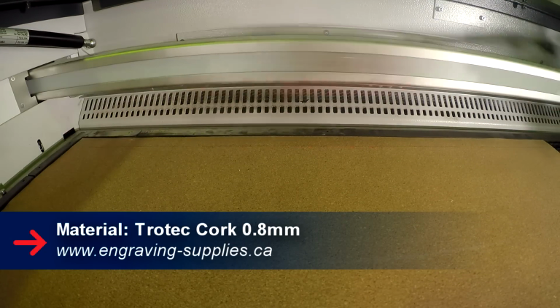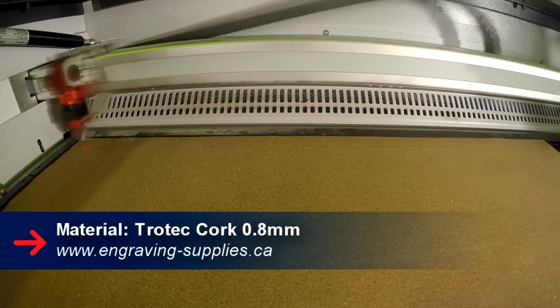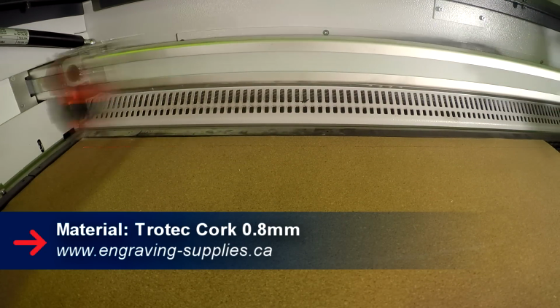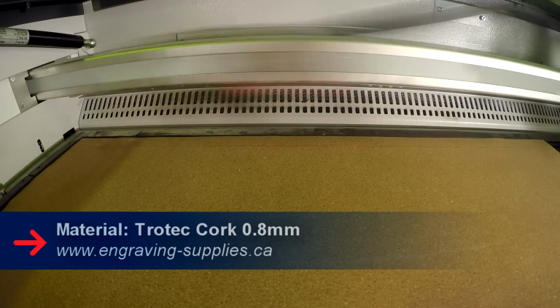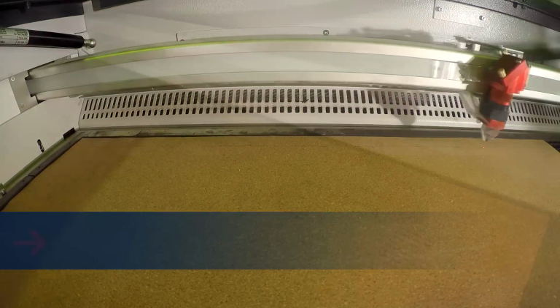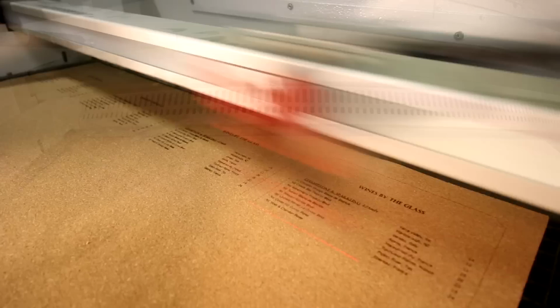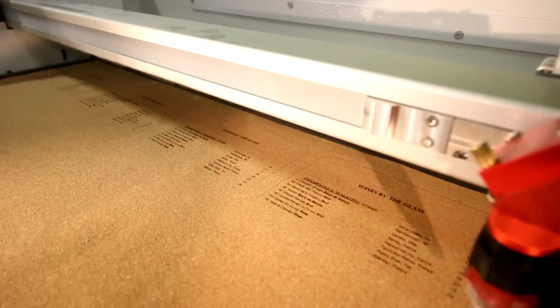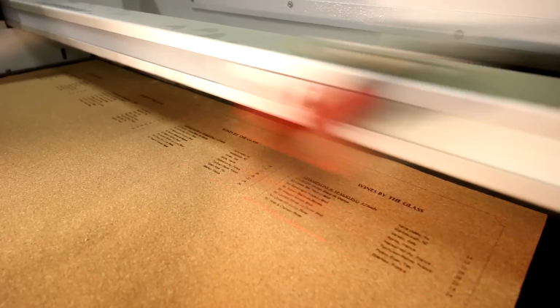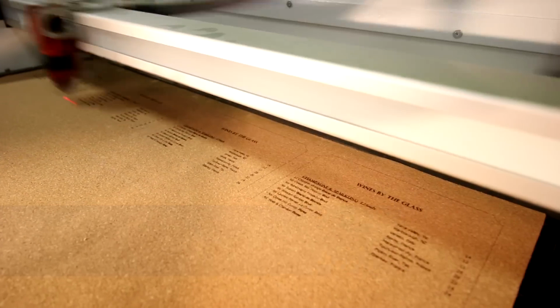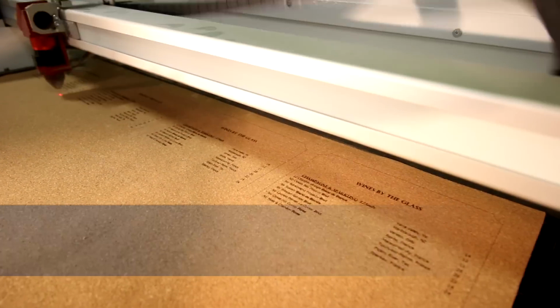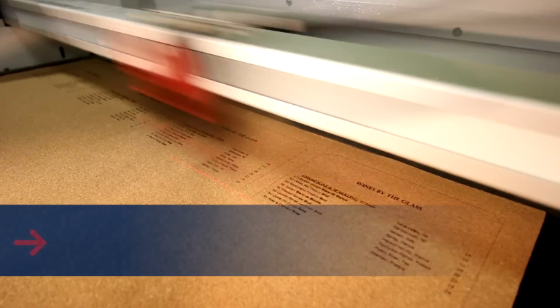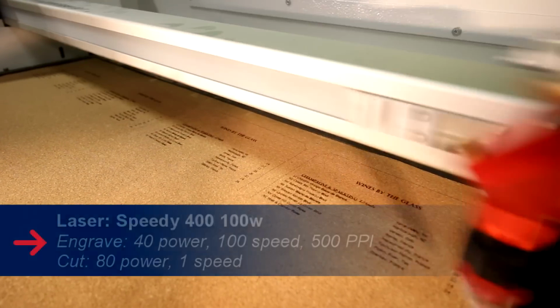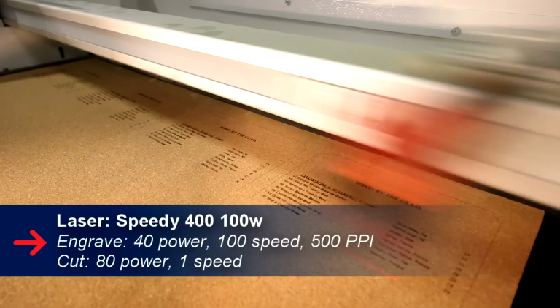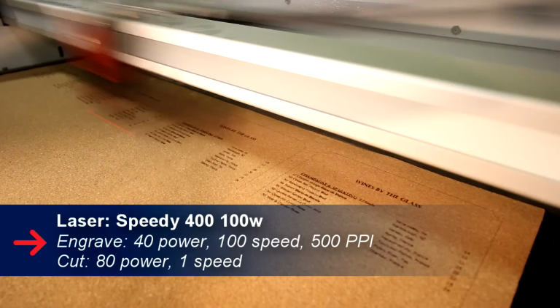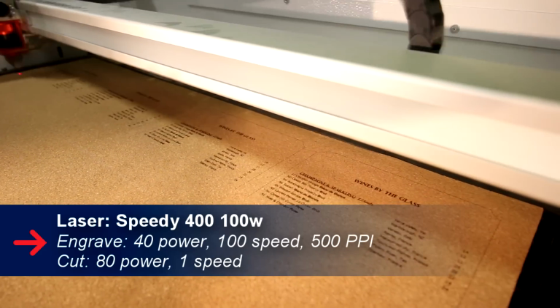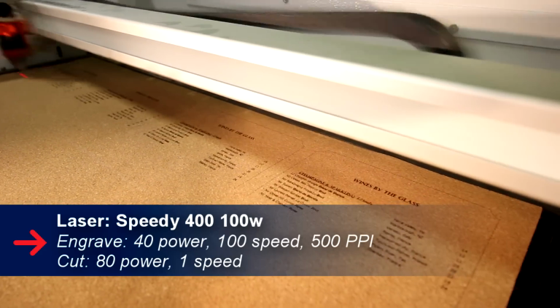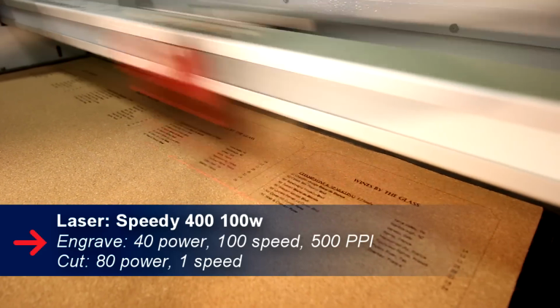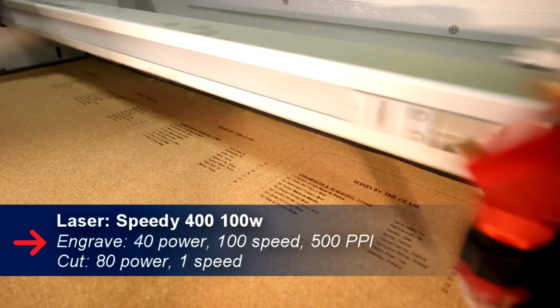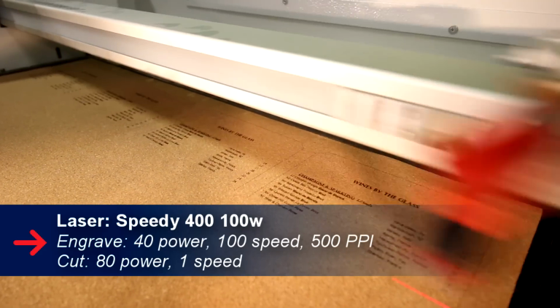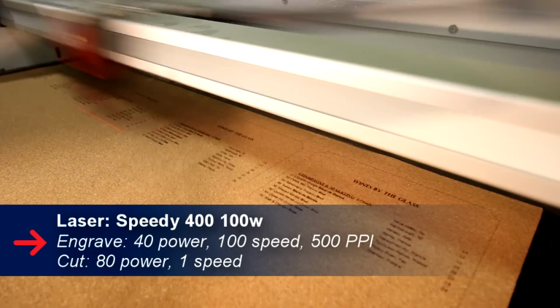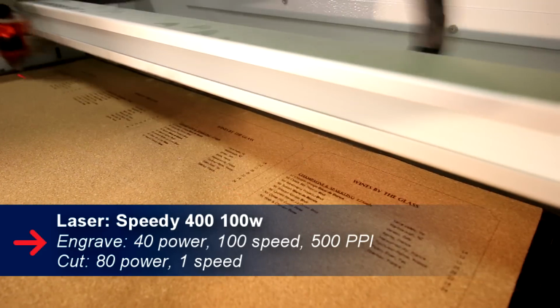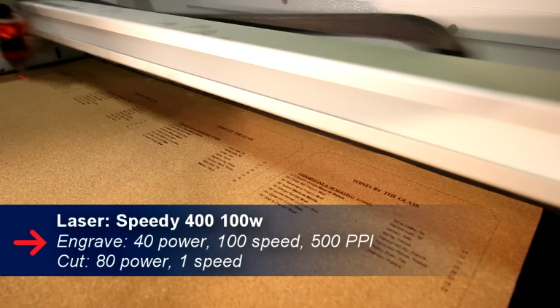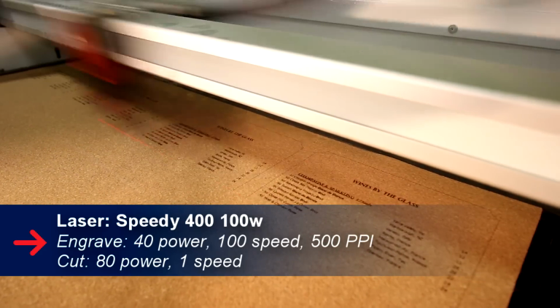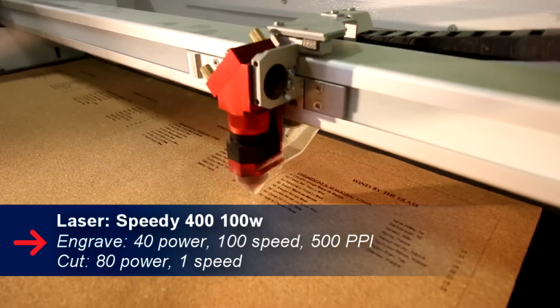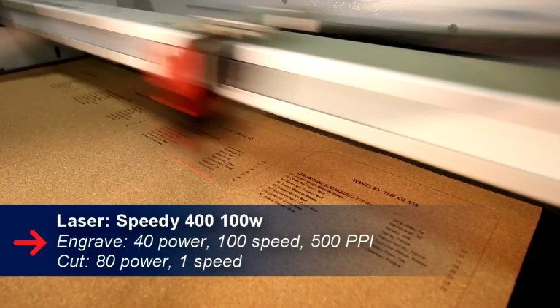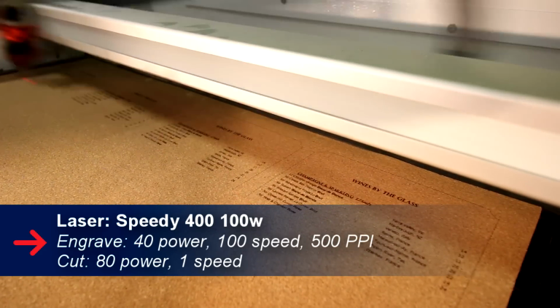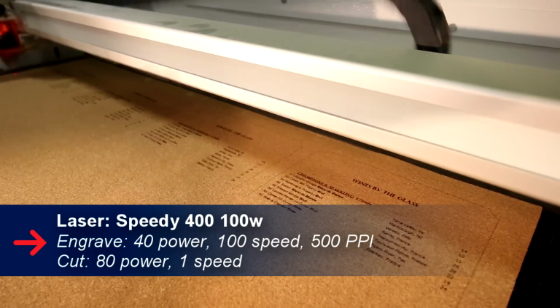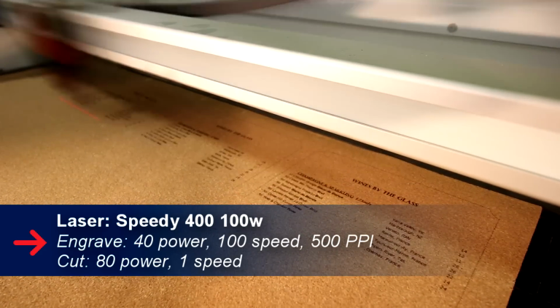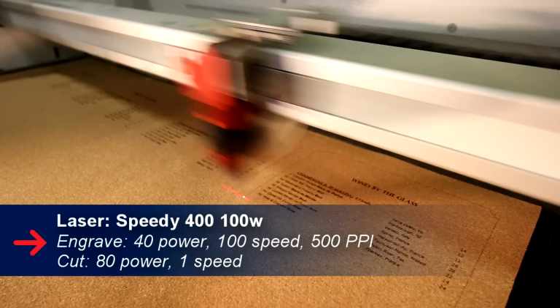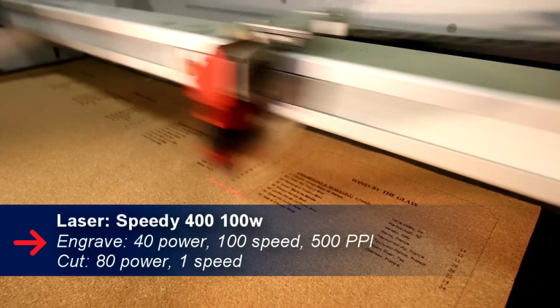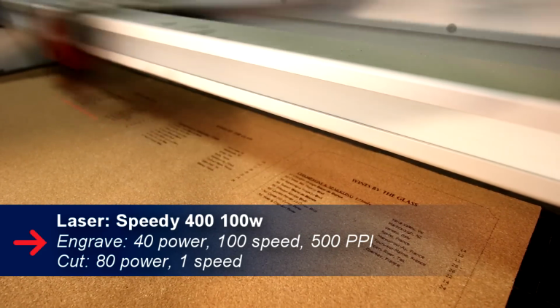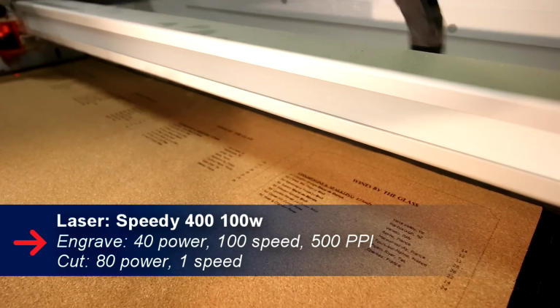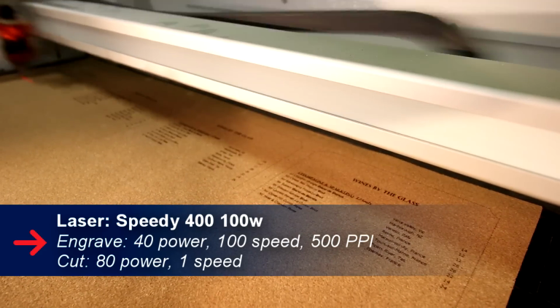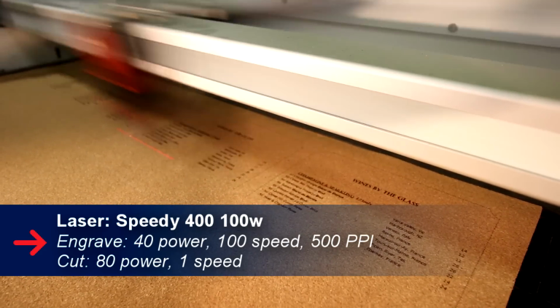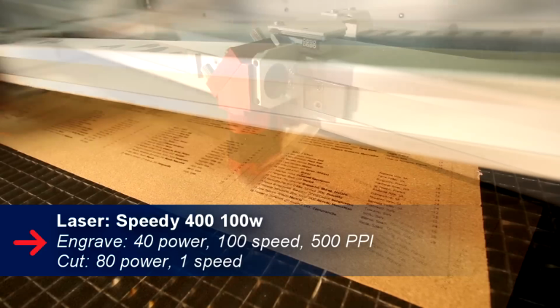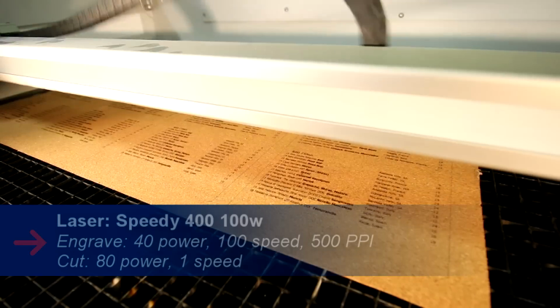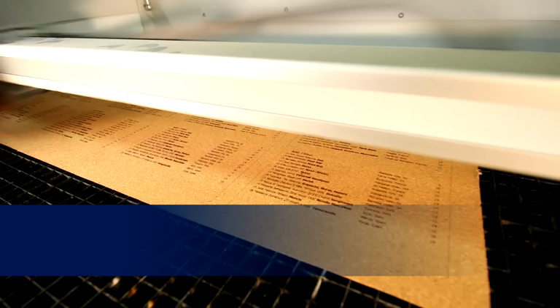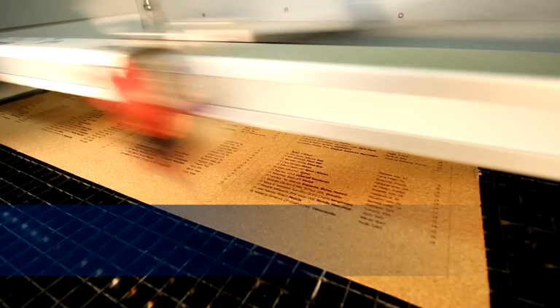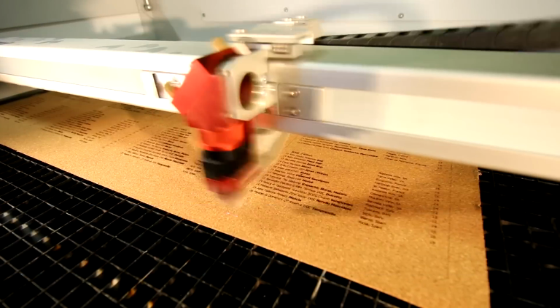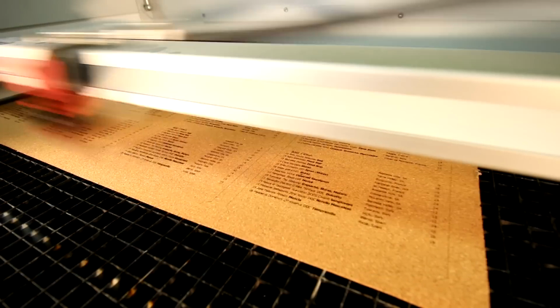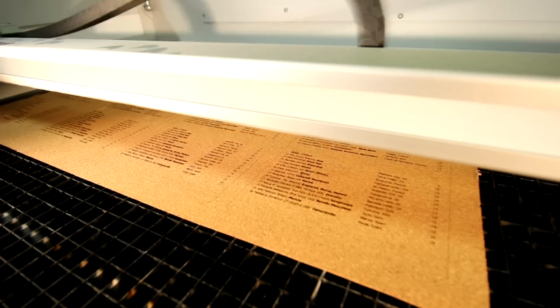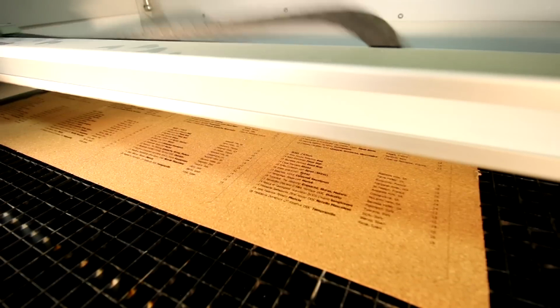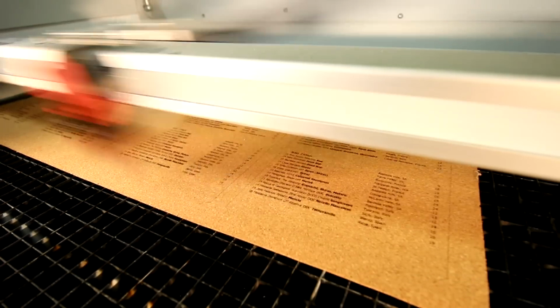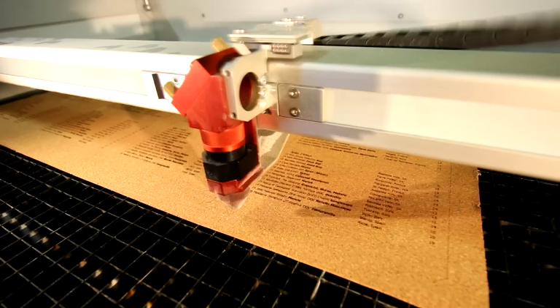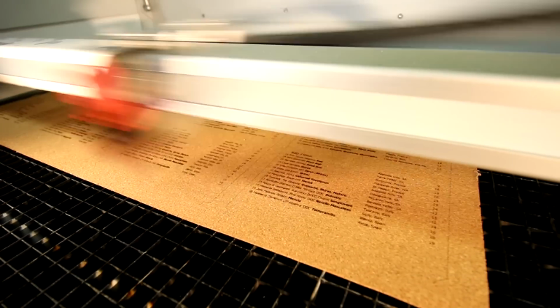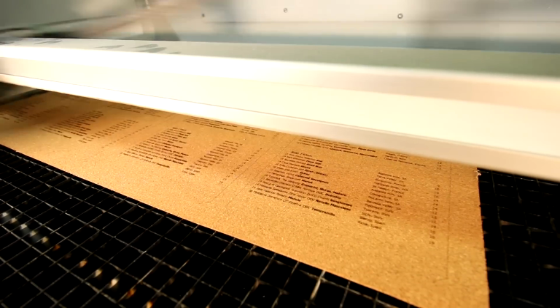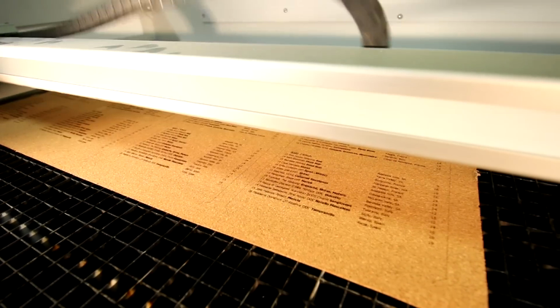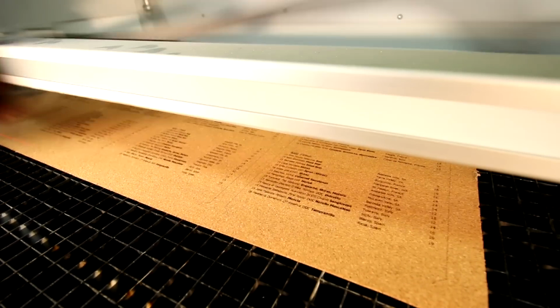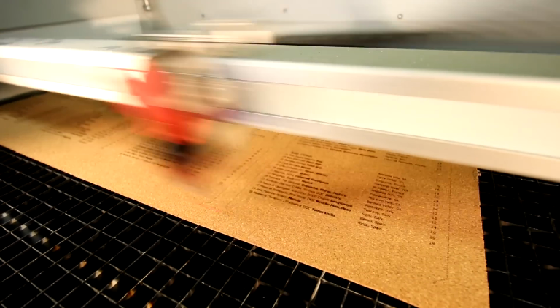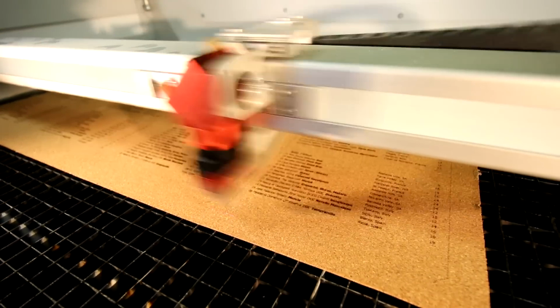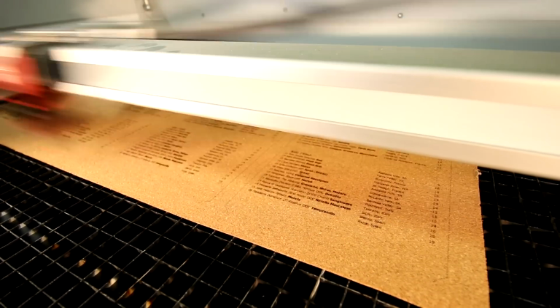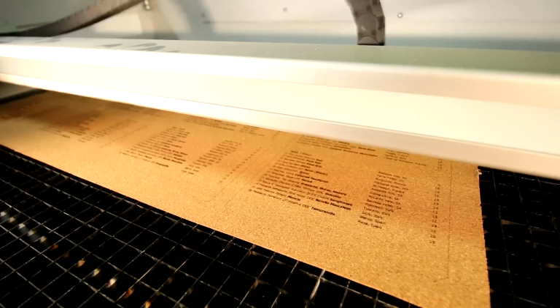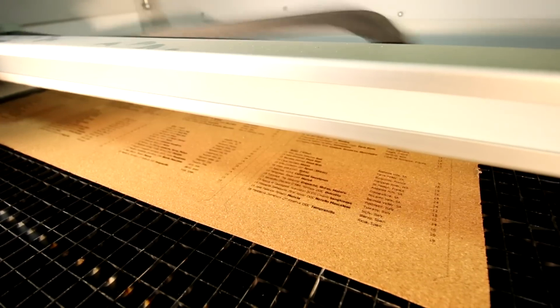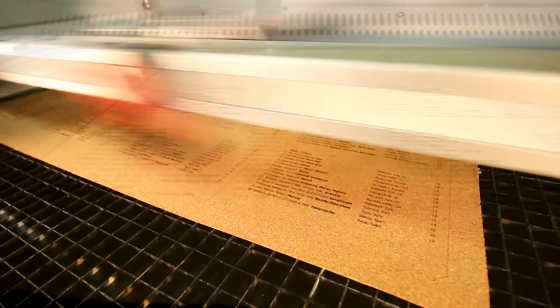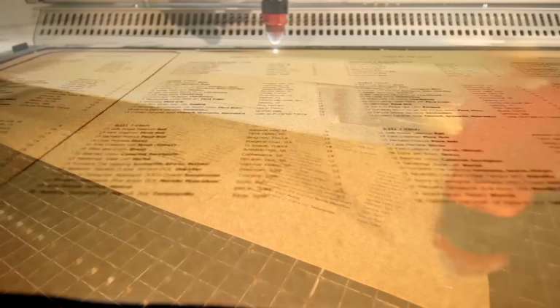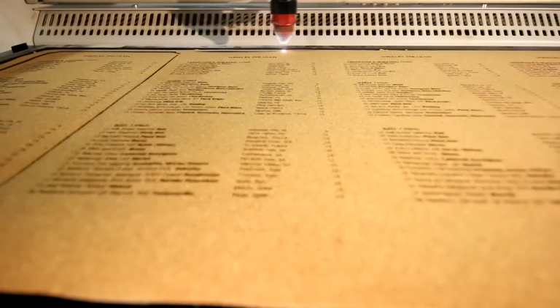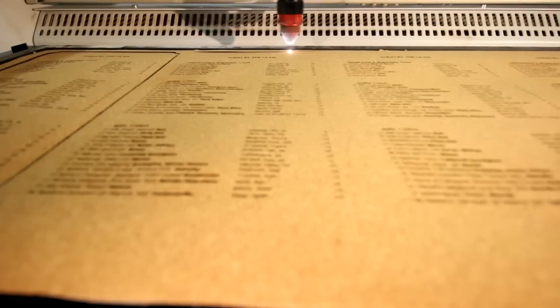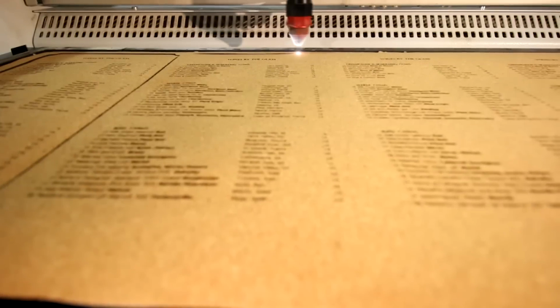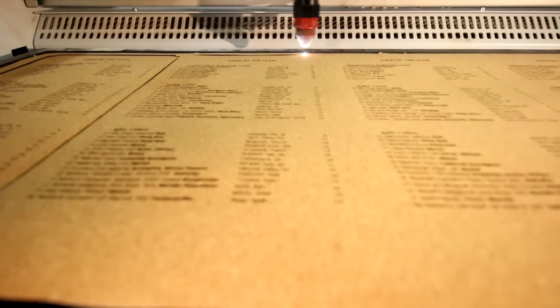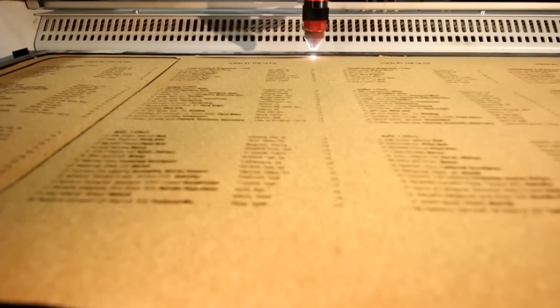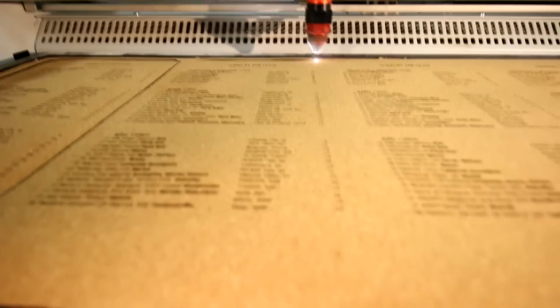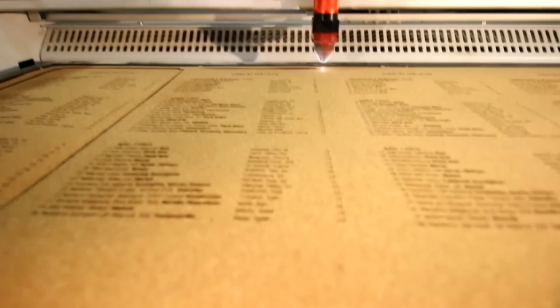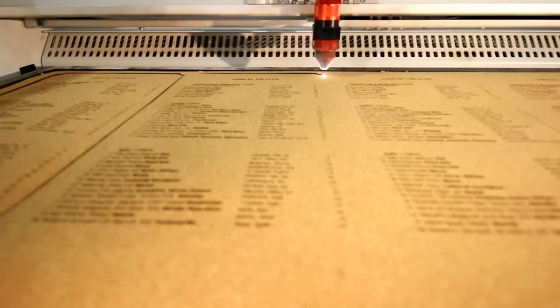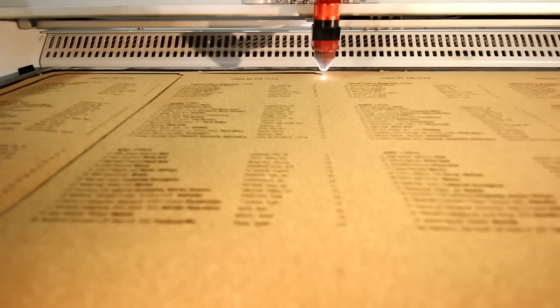For any cork applications you want to make sure you're using your 1.5 inch lens. It reduces residue when you engrave and reduces charring when you cut.